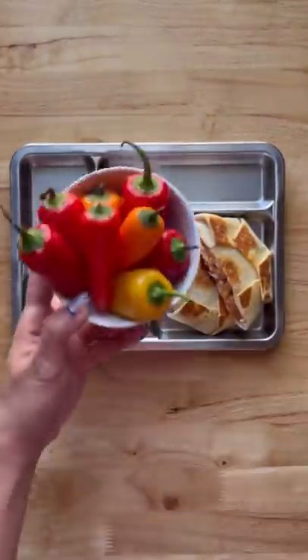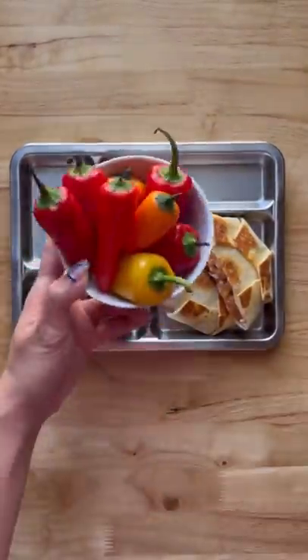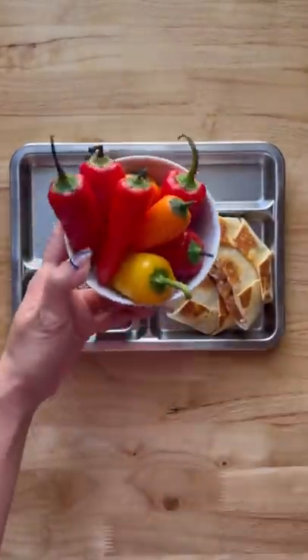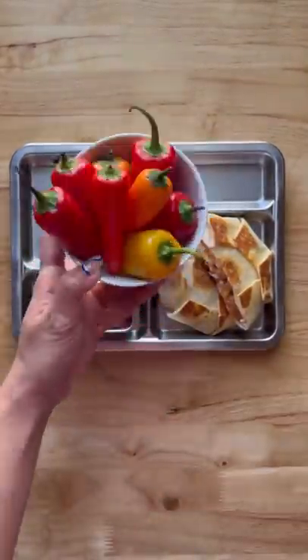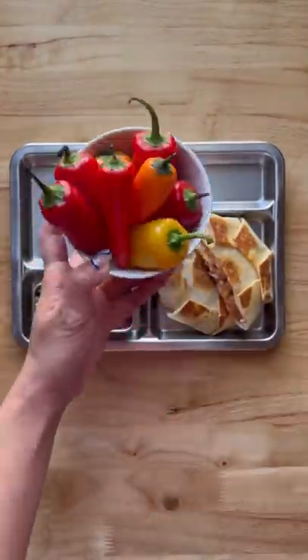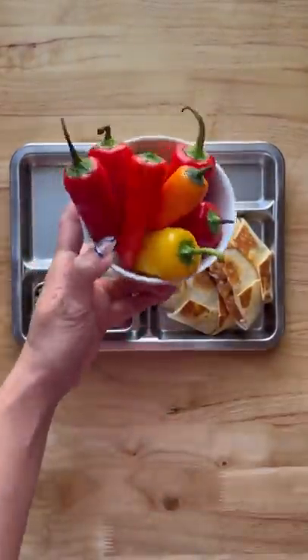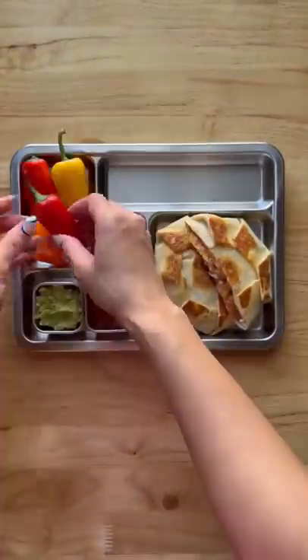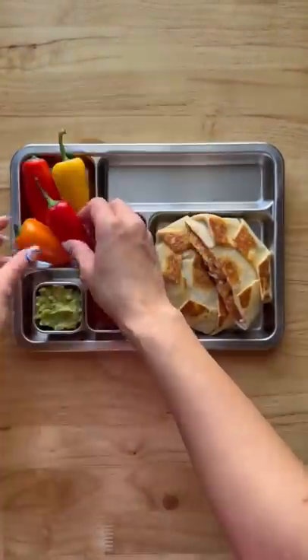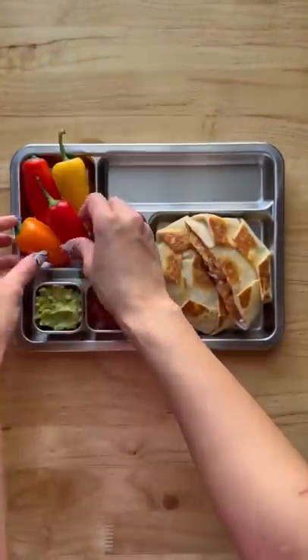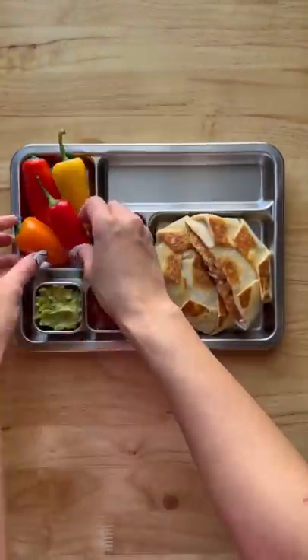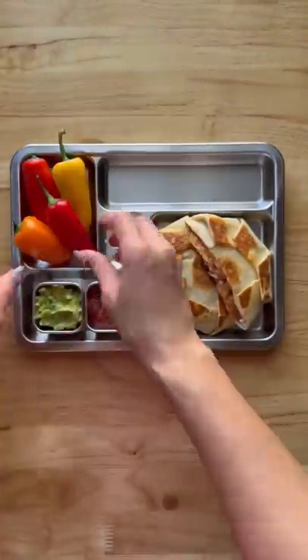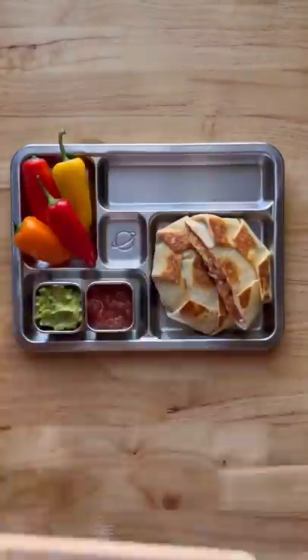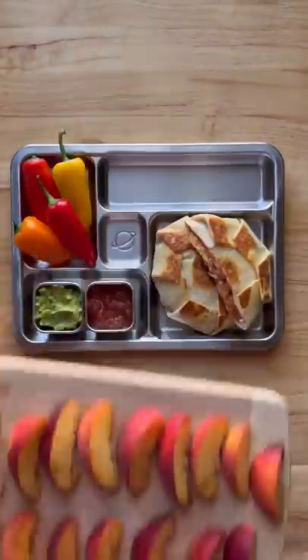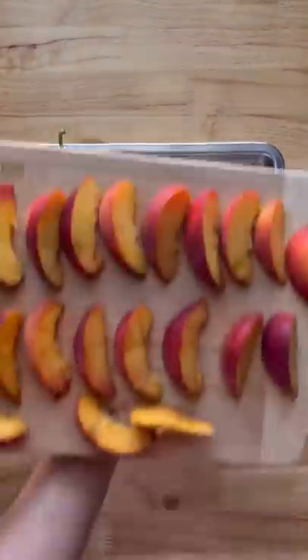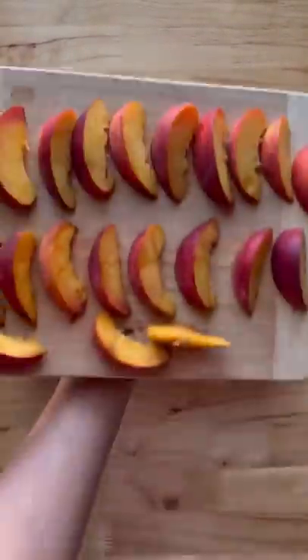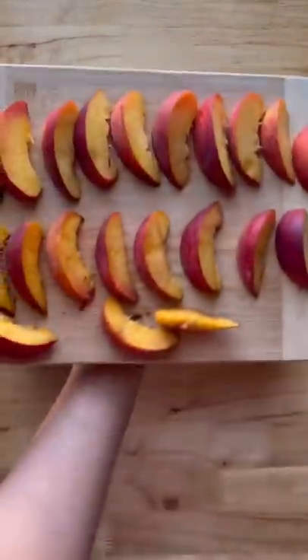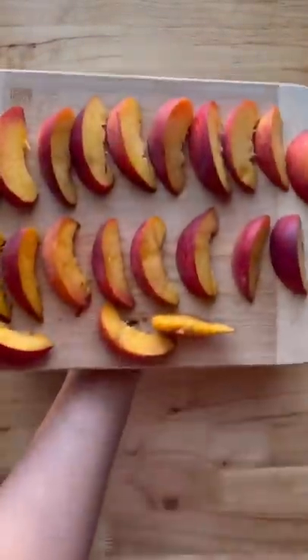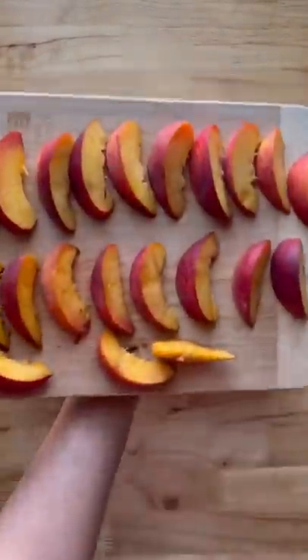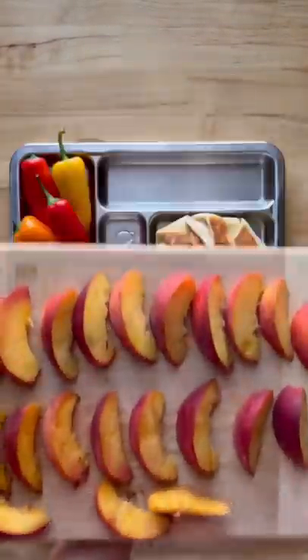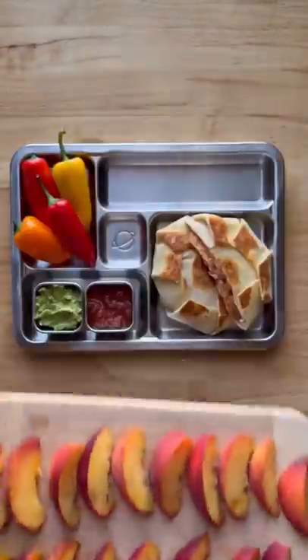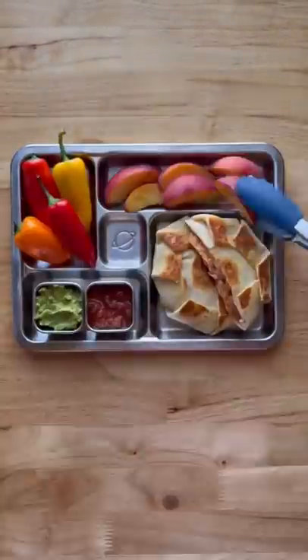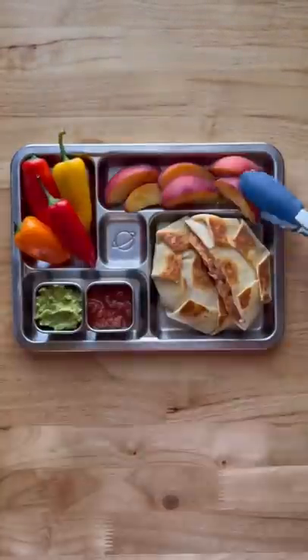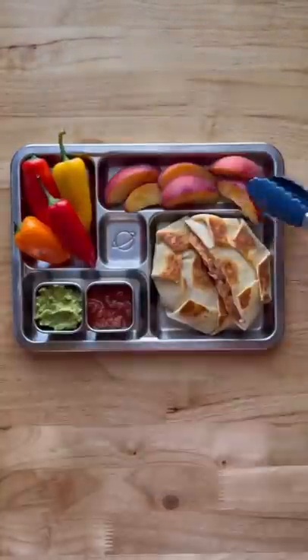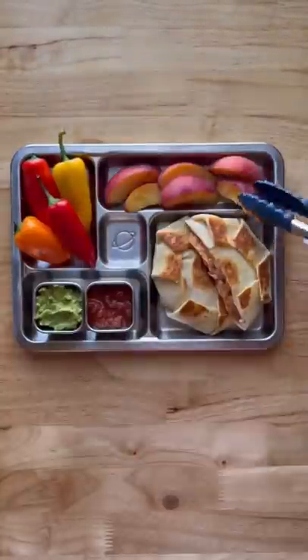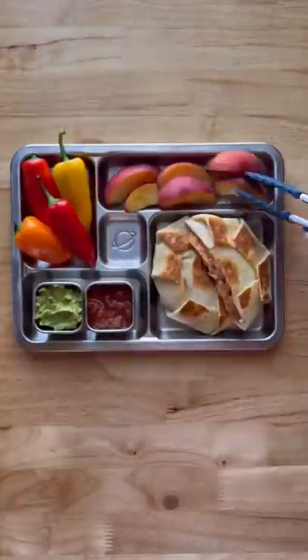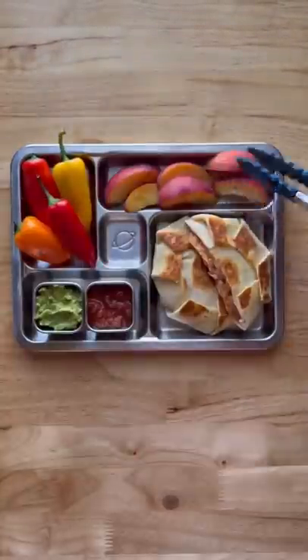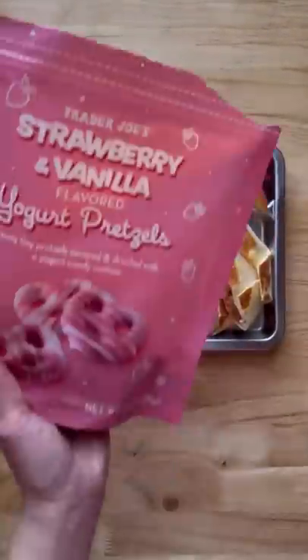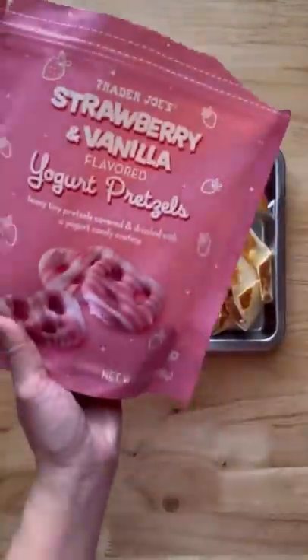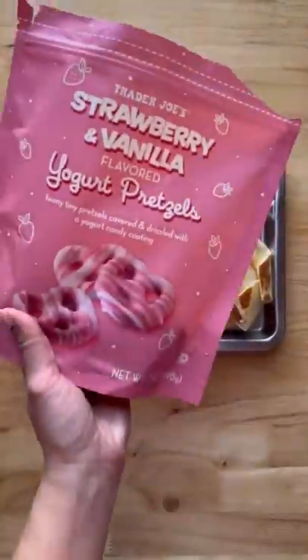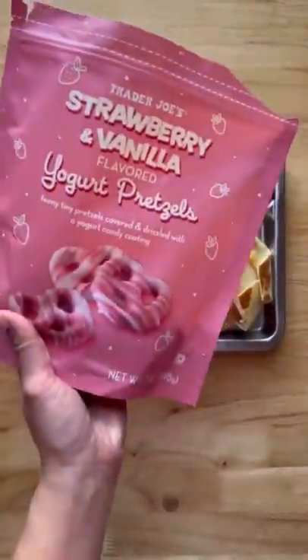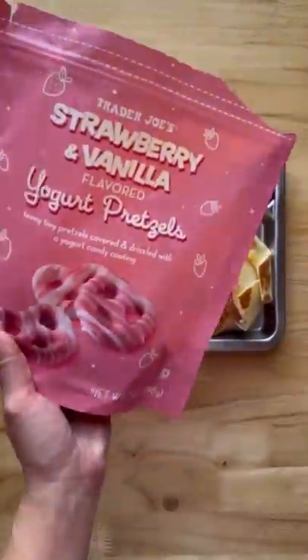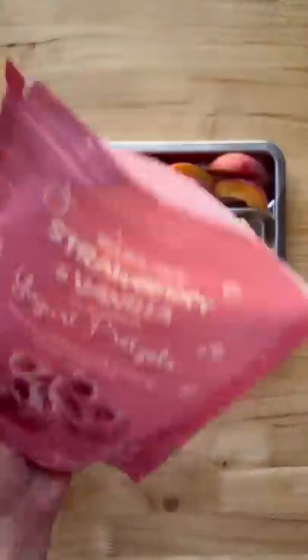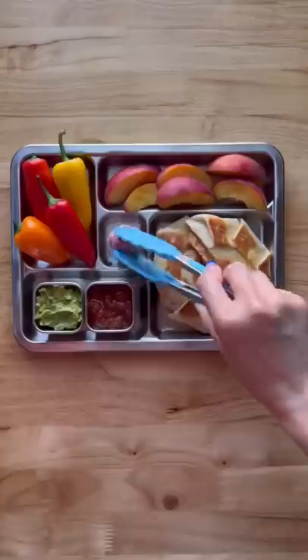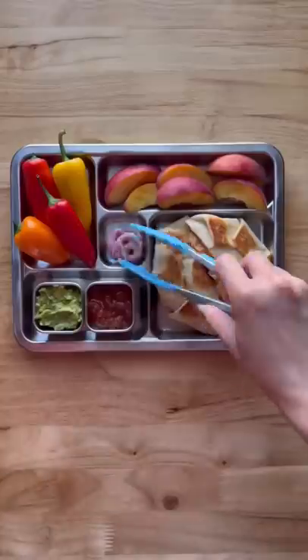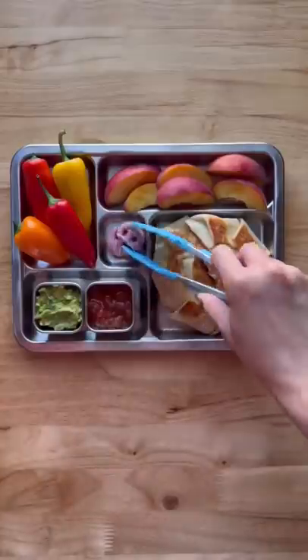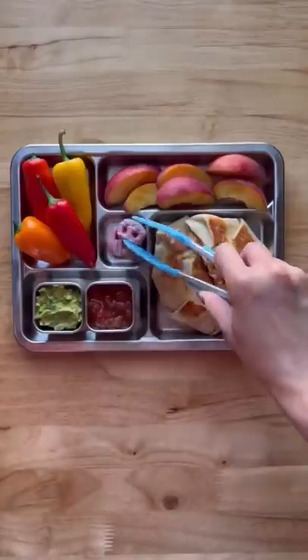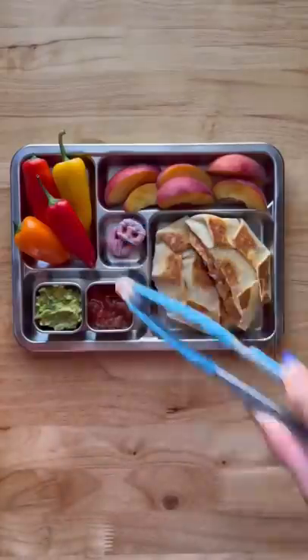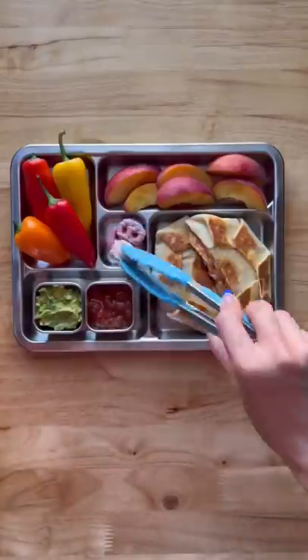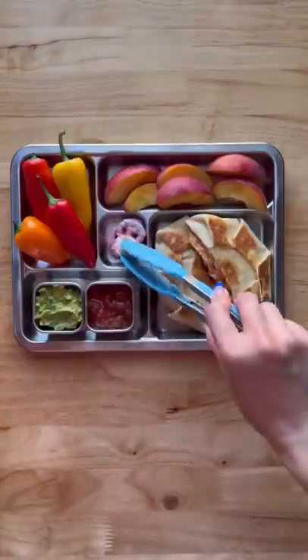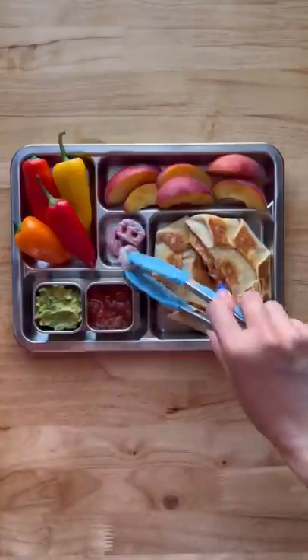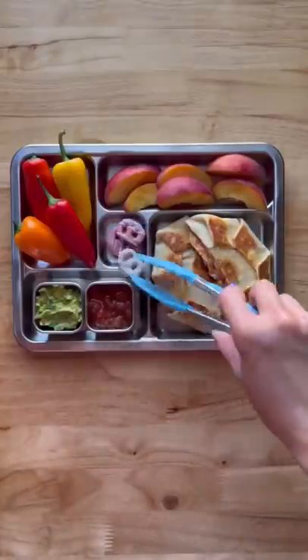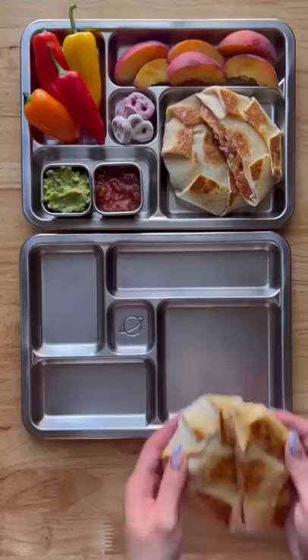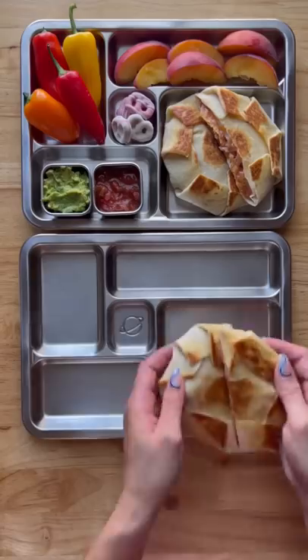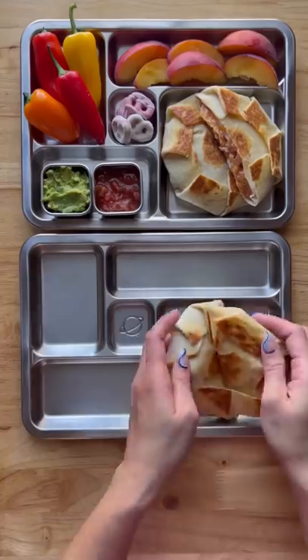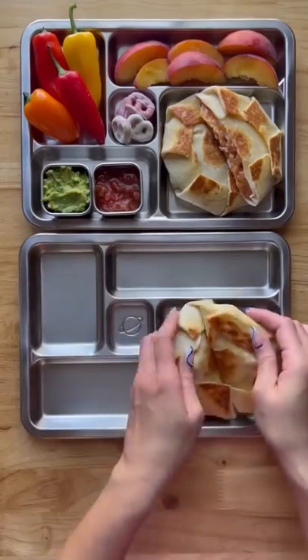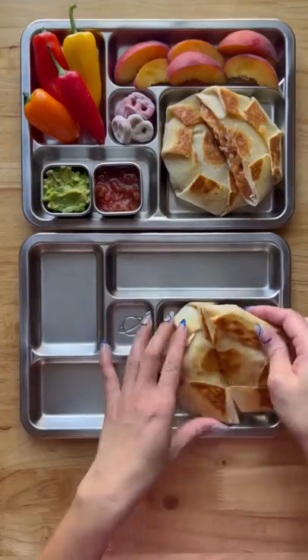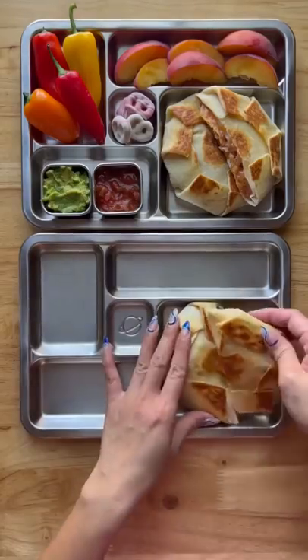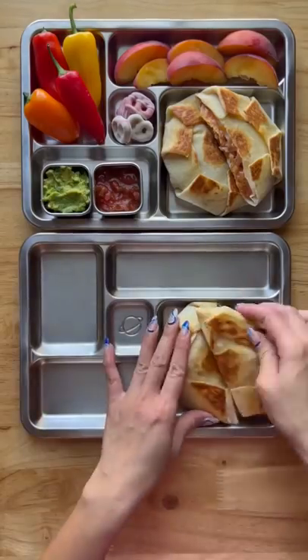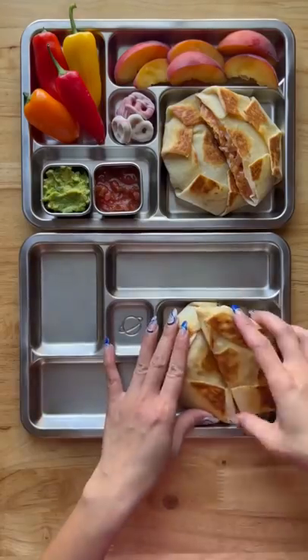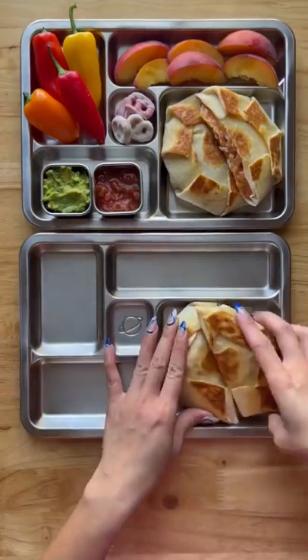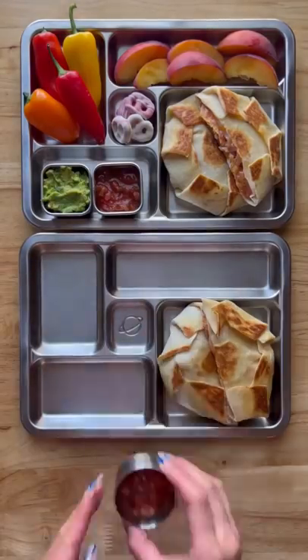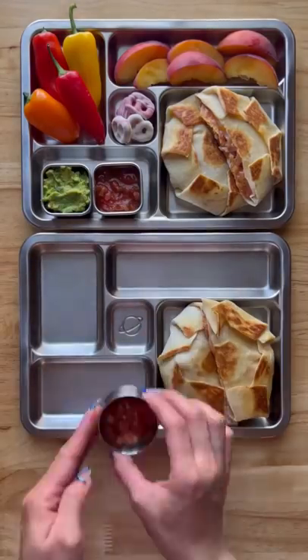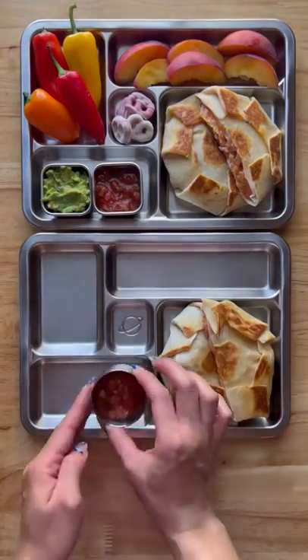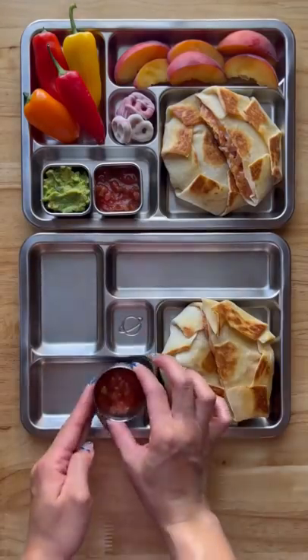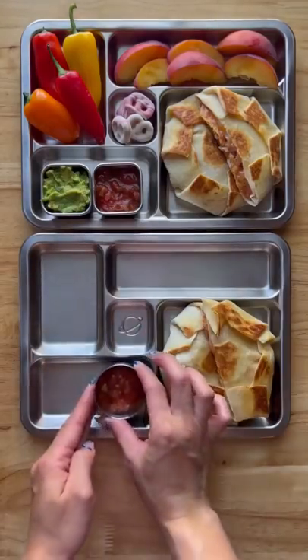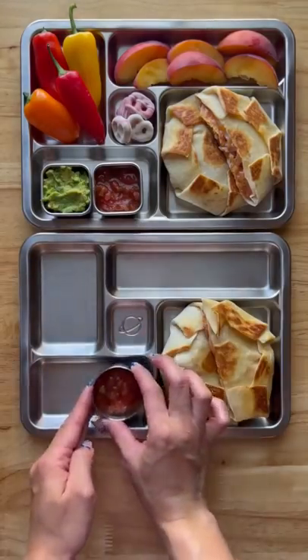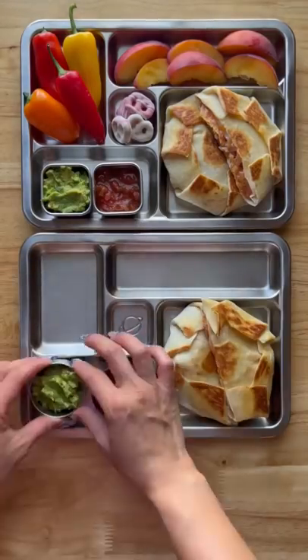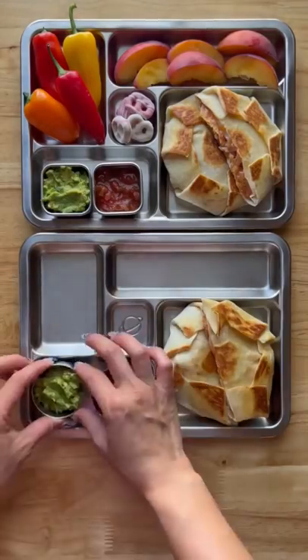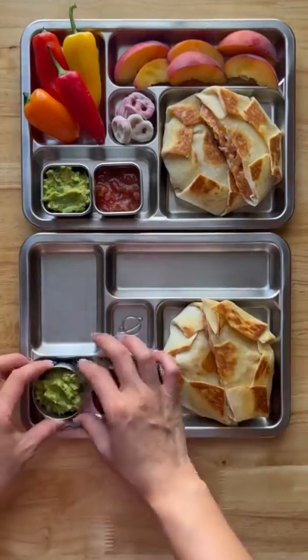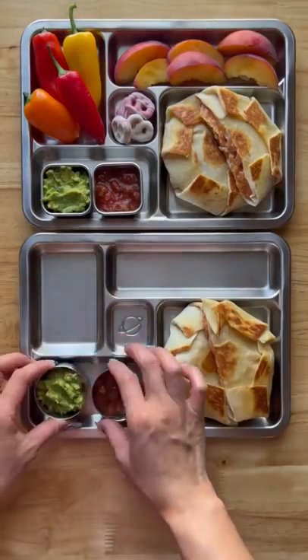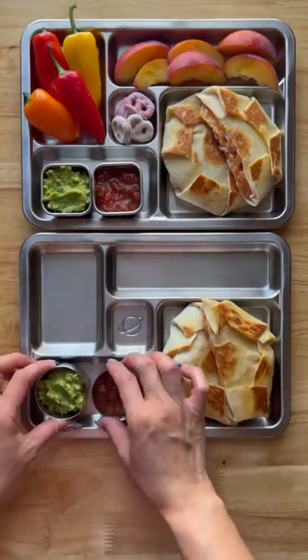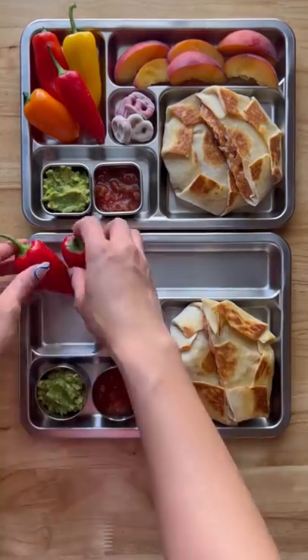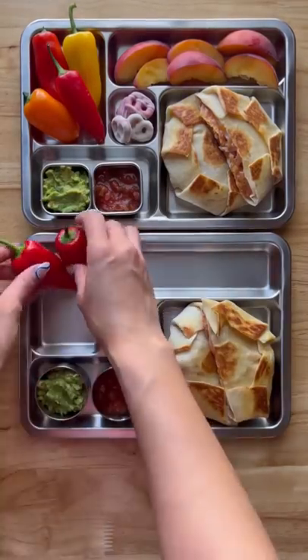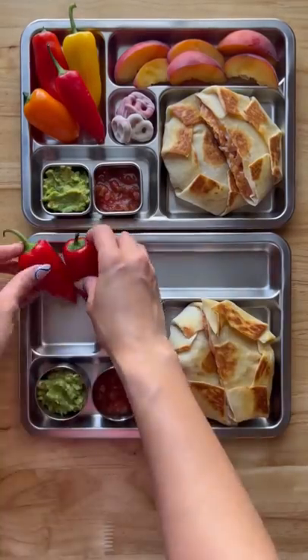They'll be having this with some salsa, mashed avocado, sweet mini bell peppers, peach slices, and strawberry yogurt pretzels, and that's it.